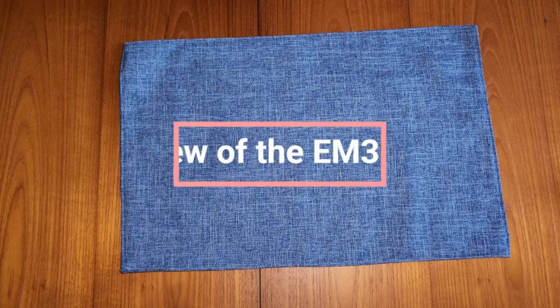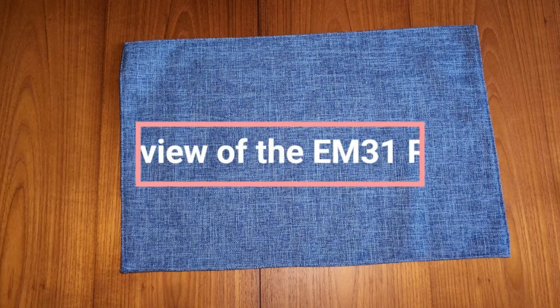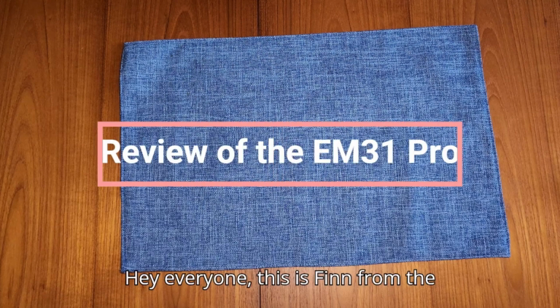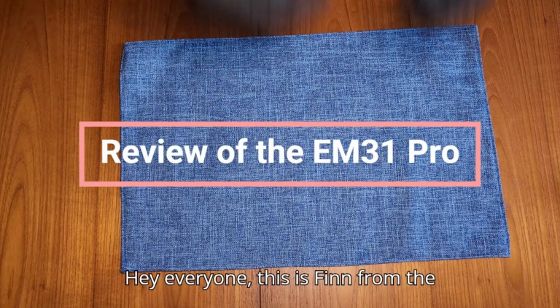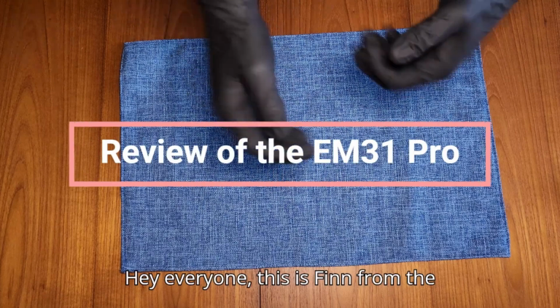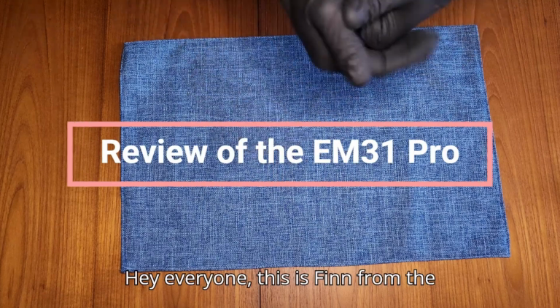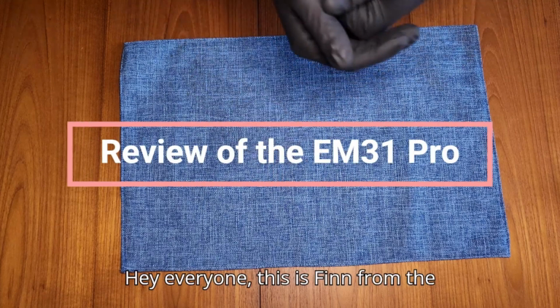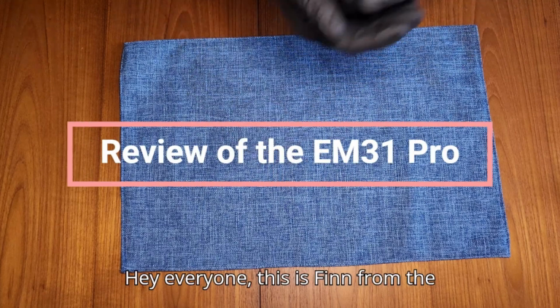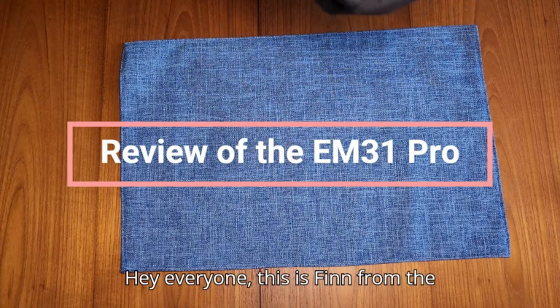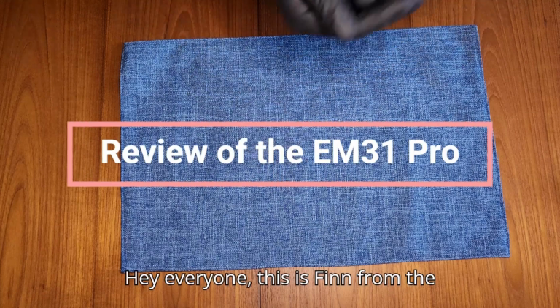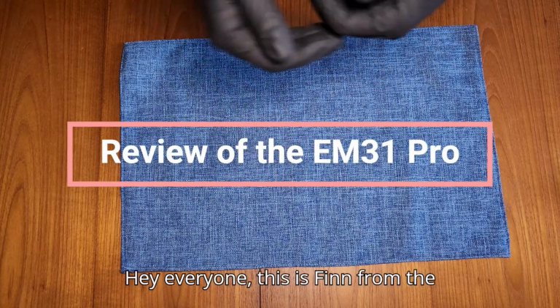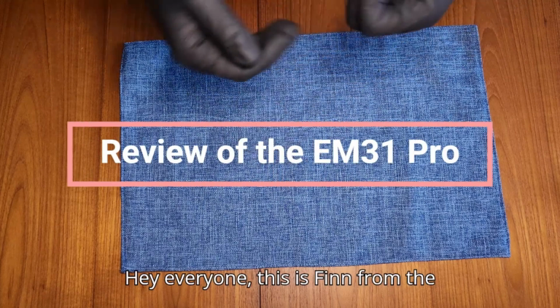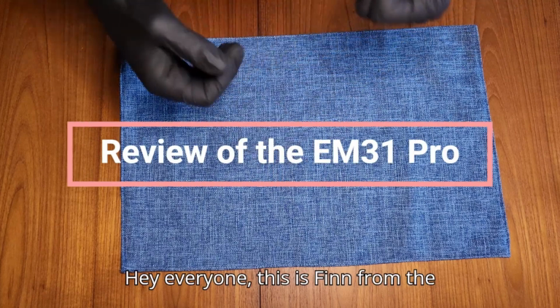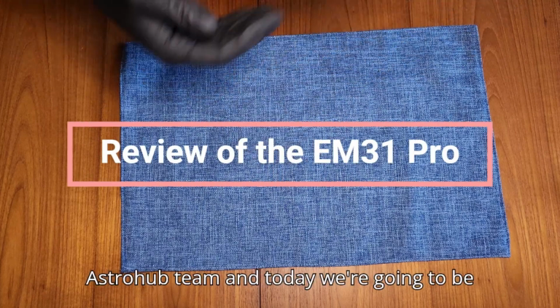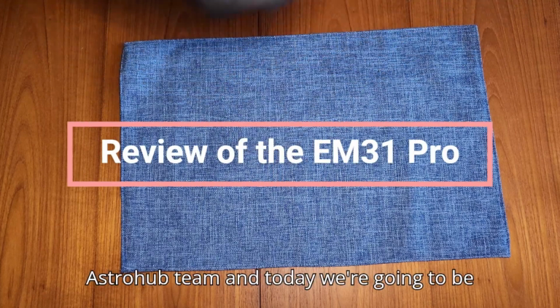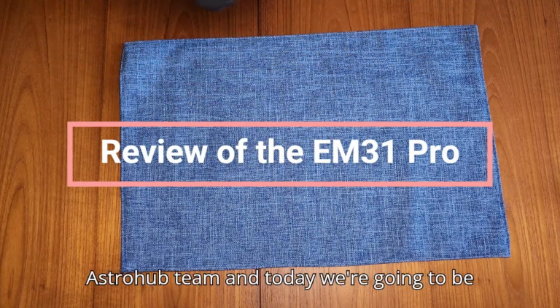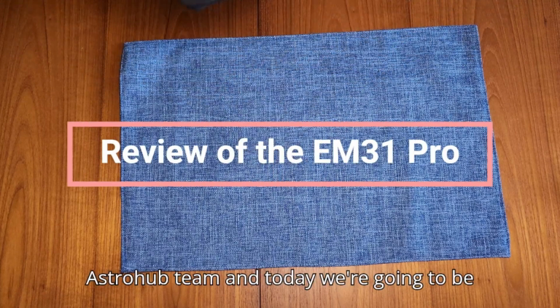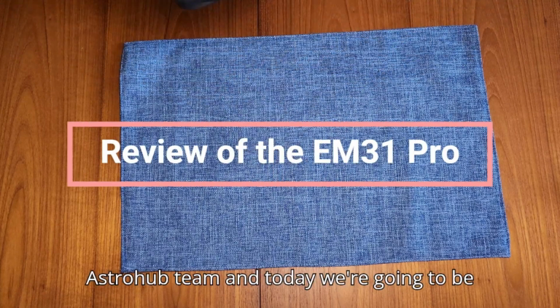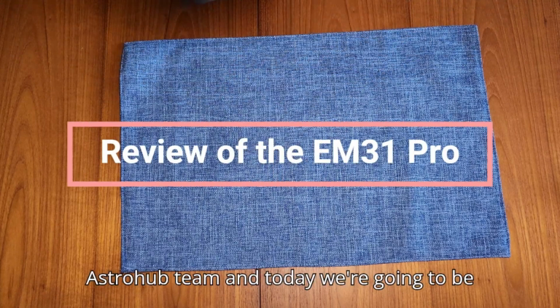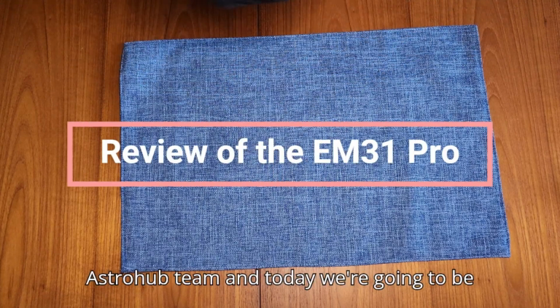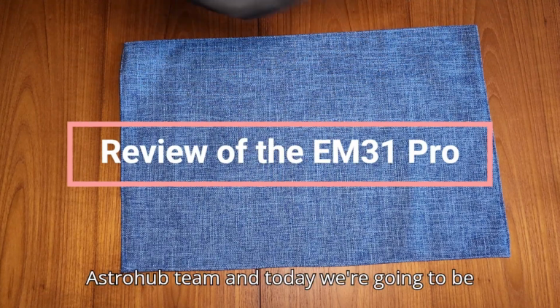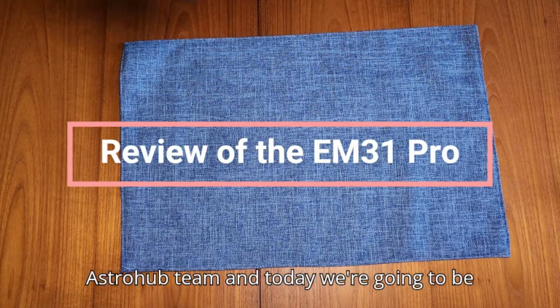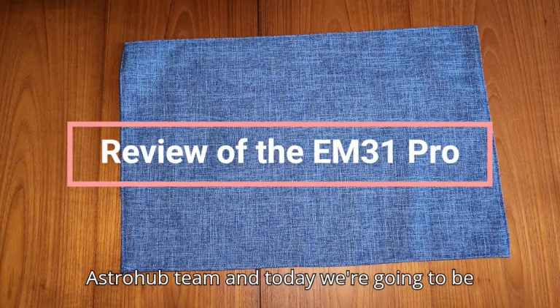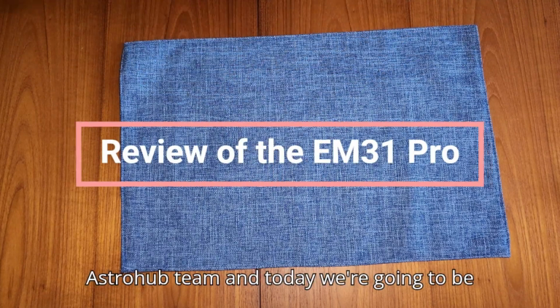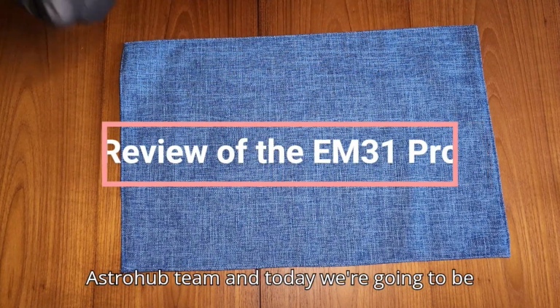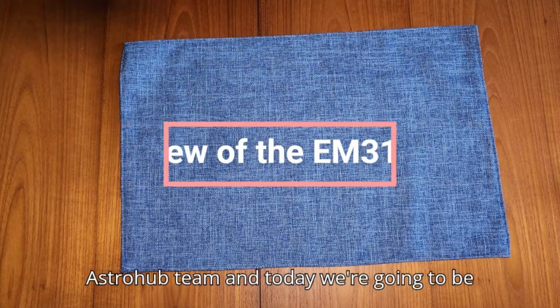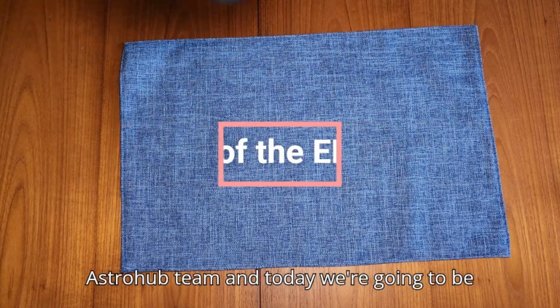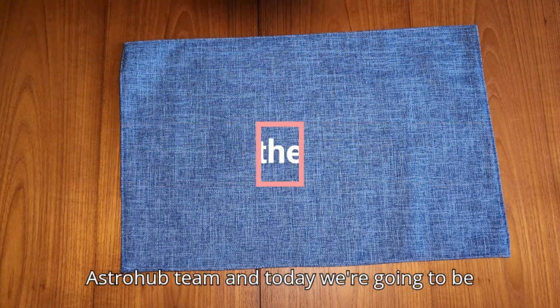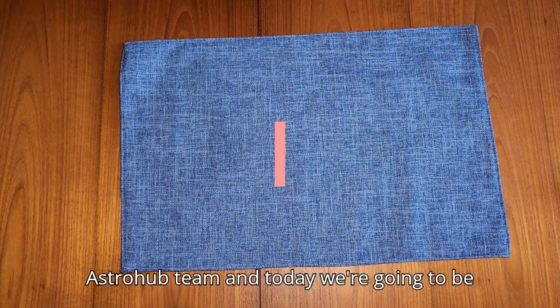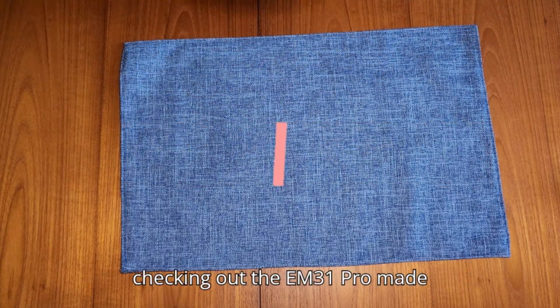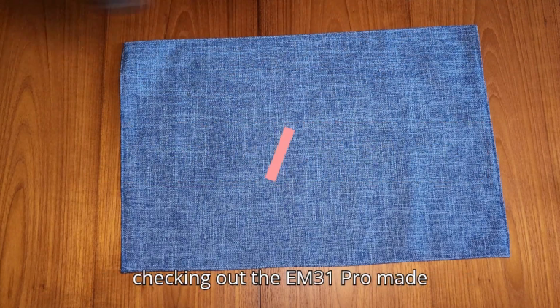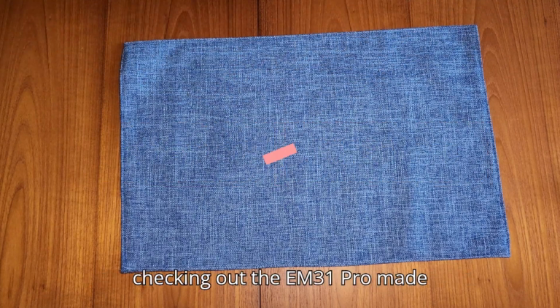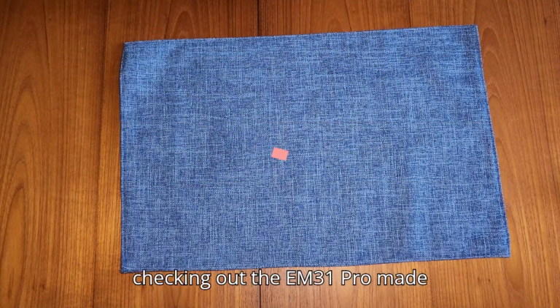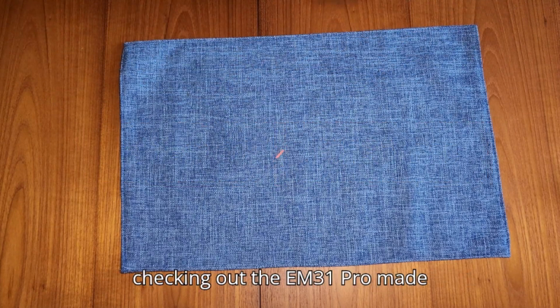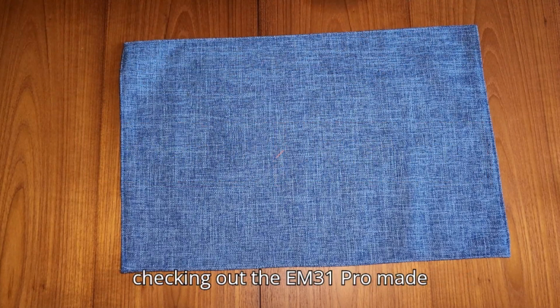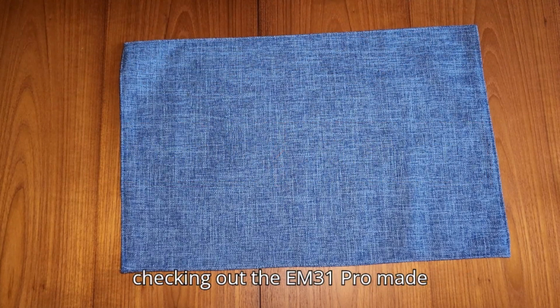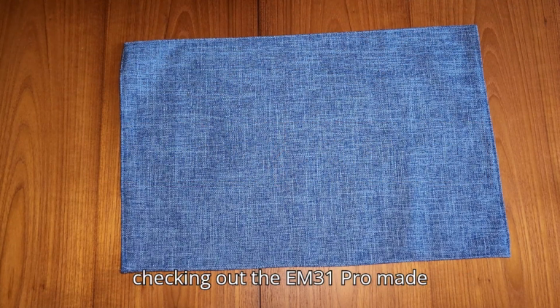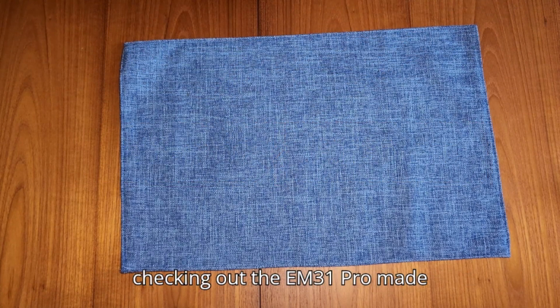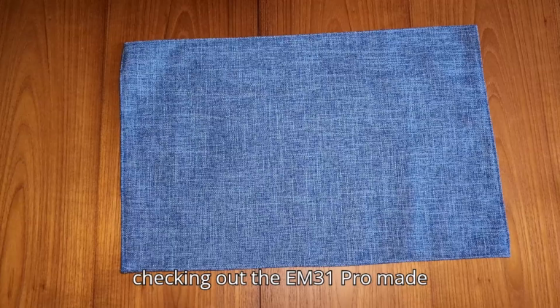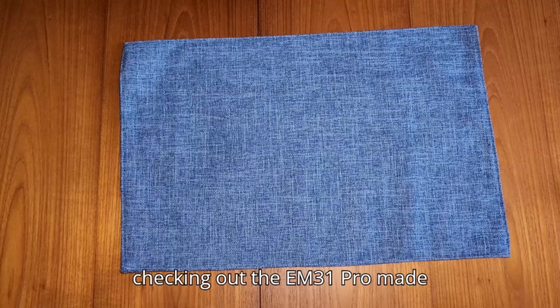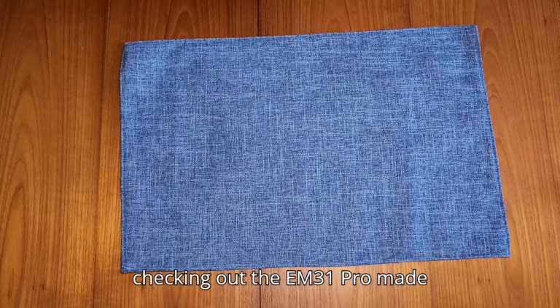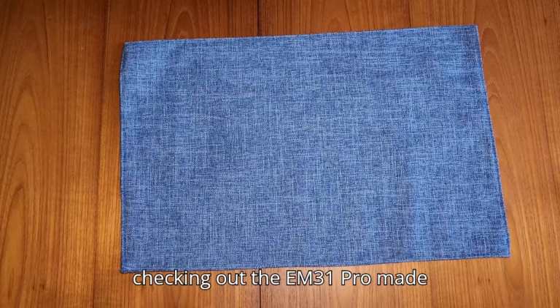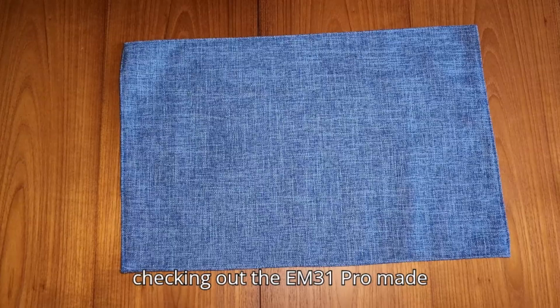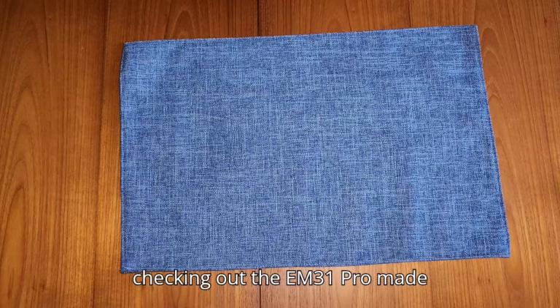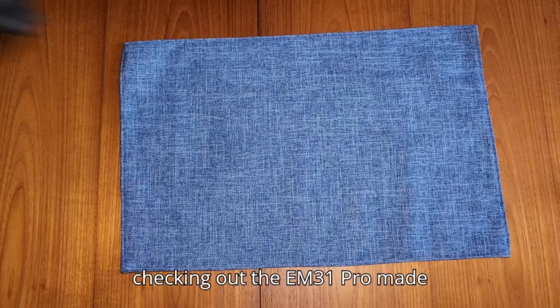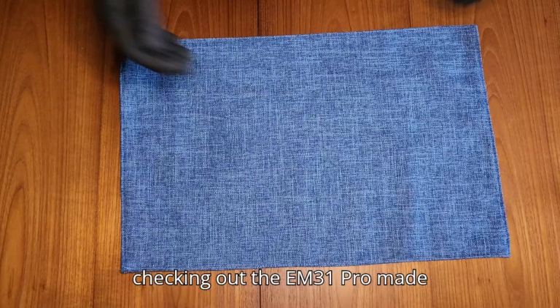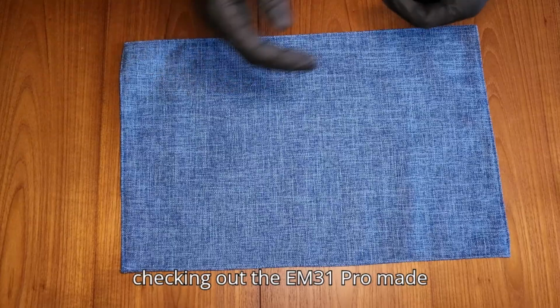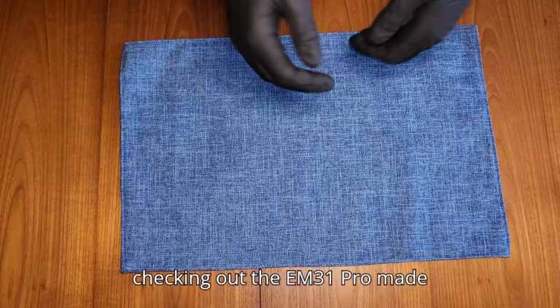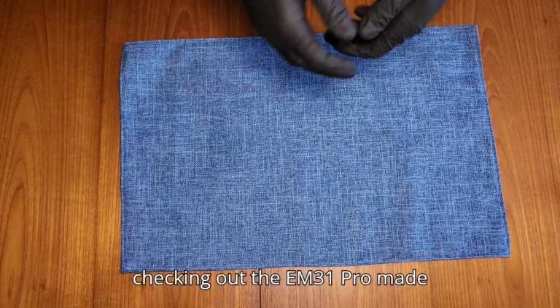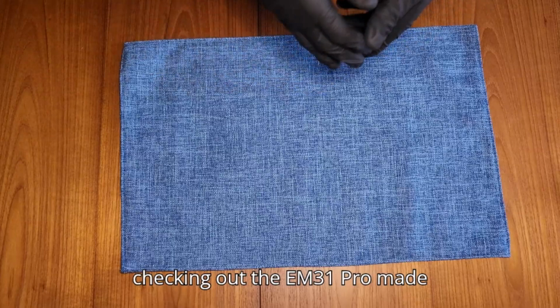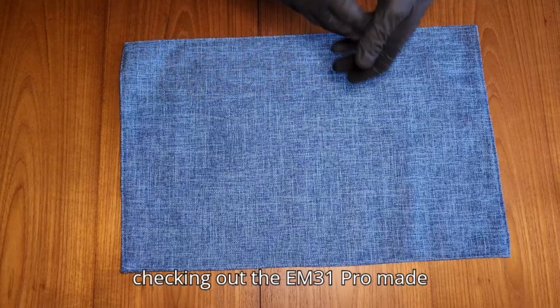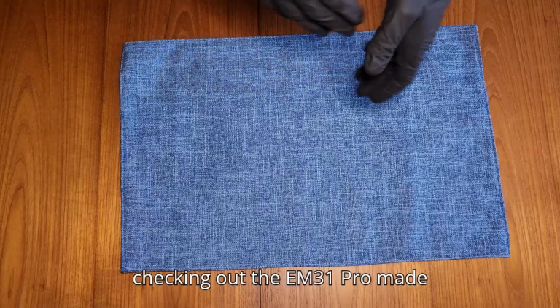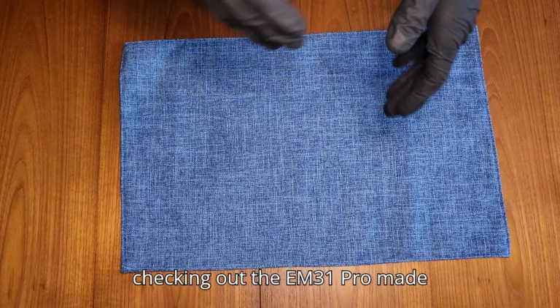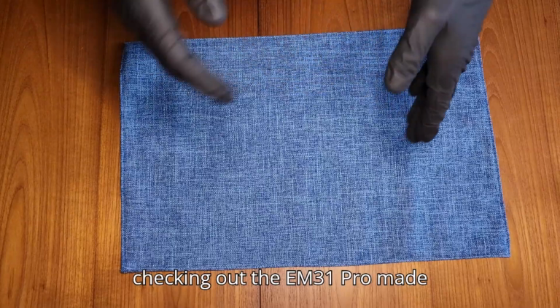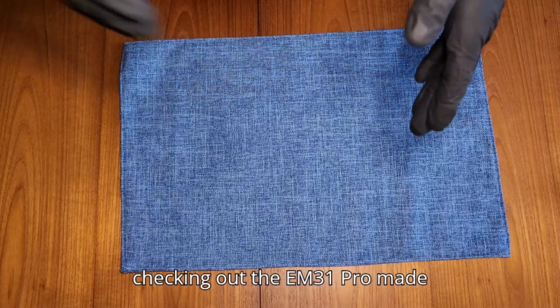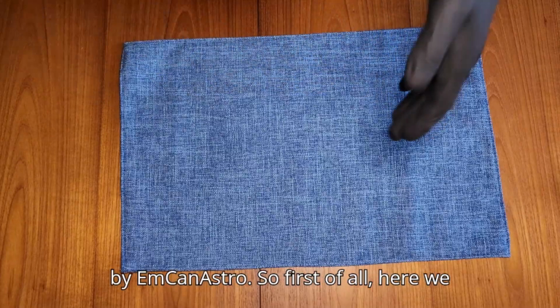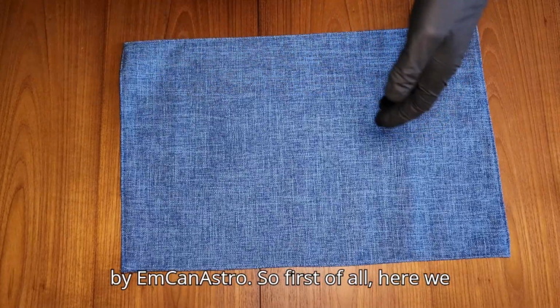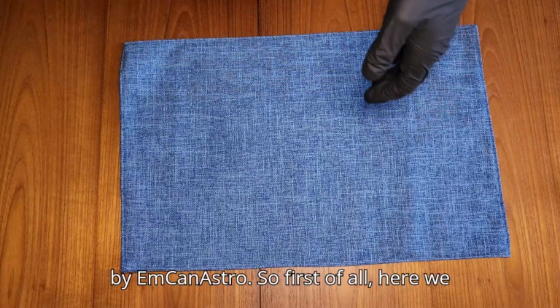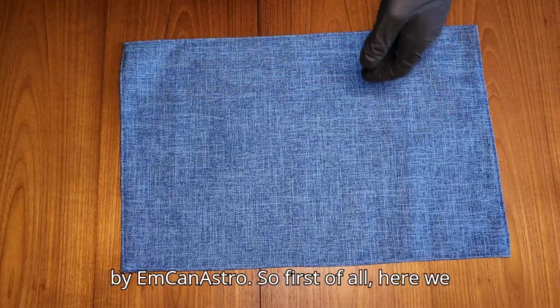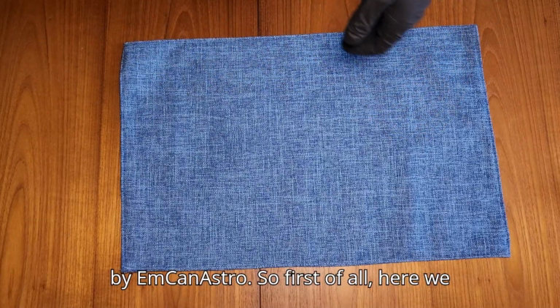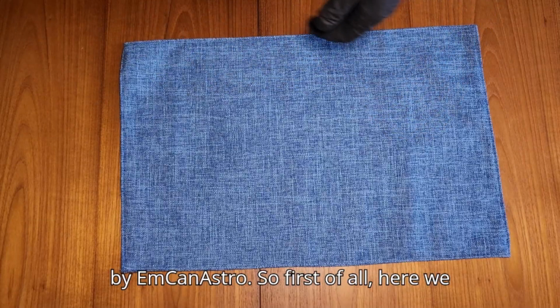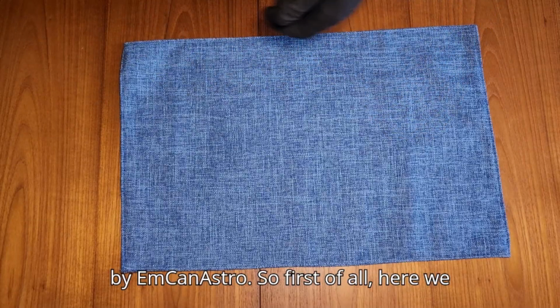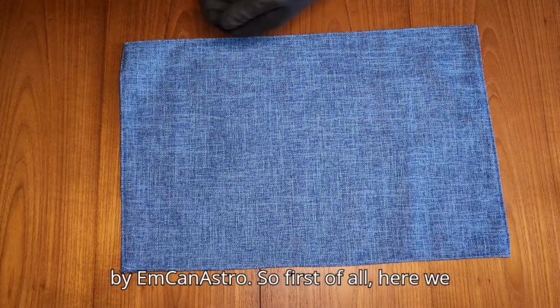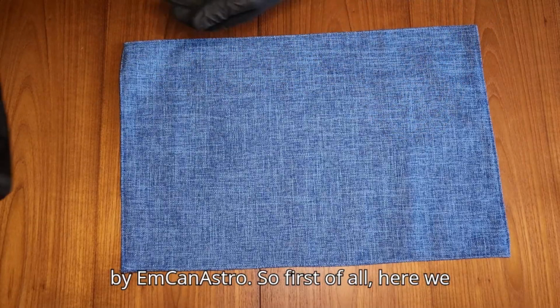Hey everyone, this is Finn from the Astrob team, and today we're going to be checking out the EM31 Pro, made by MCAN Astro.